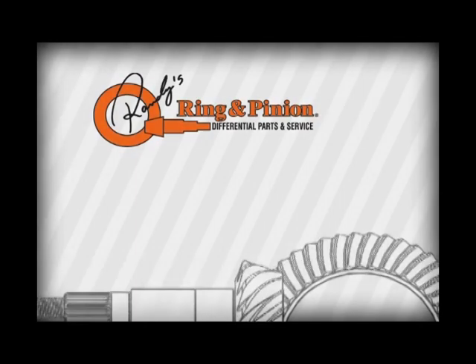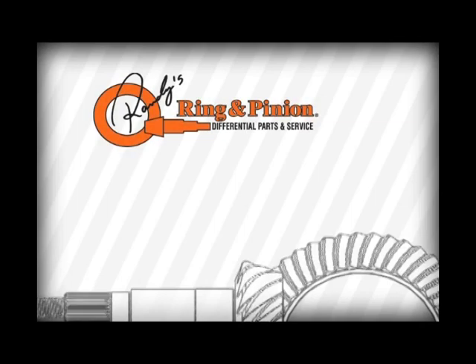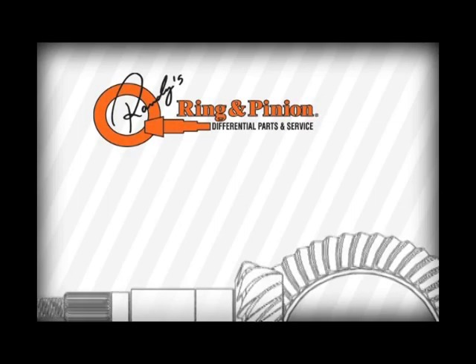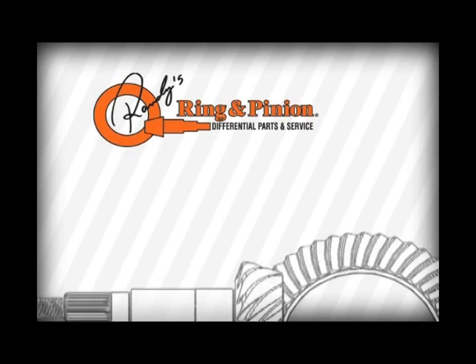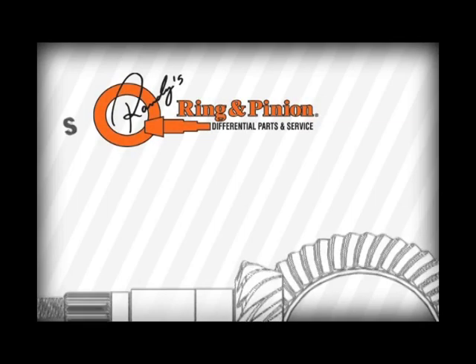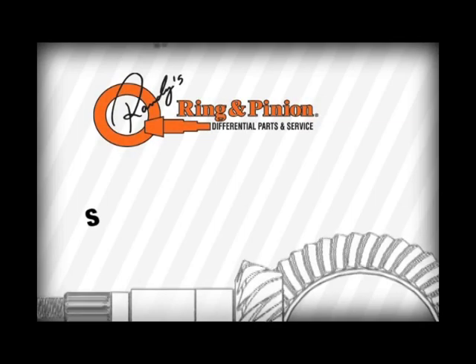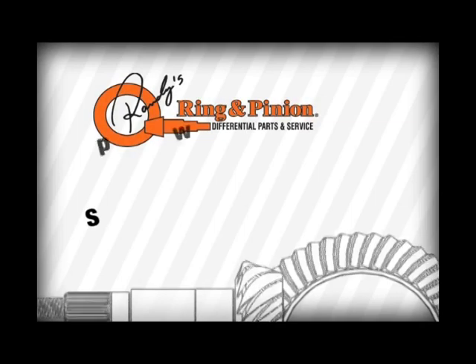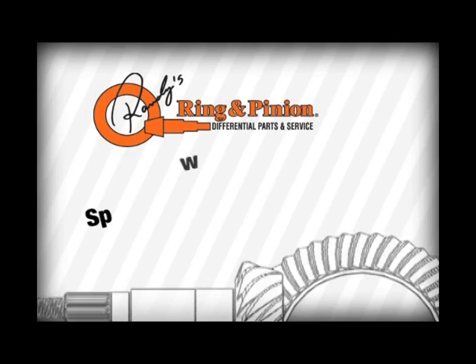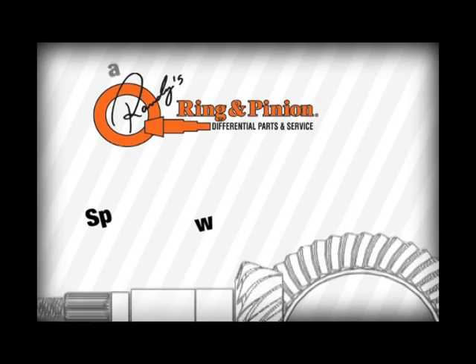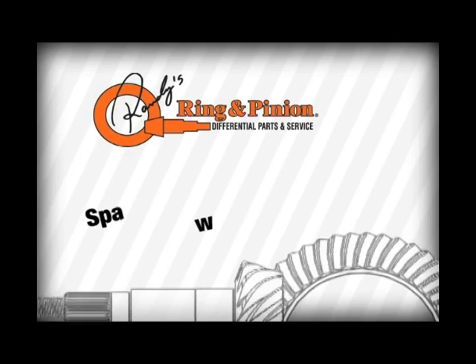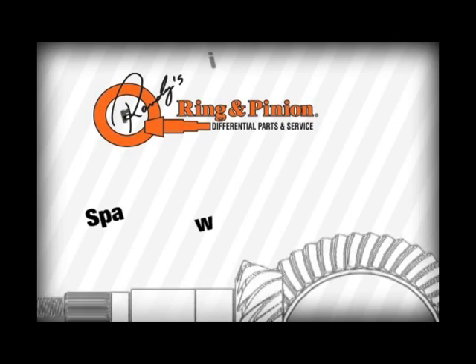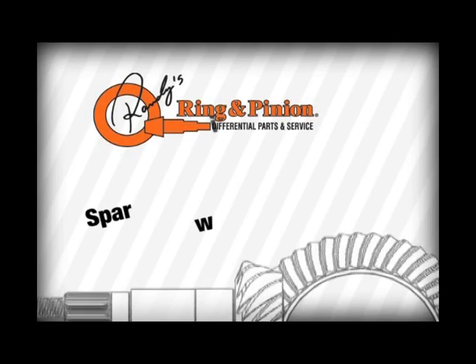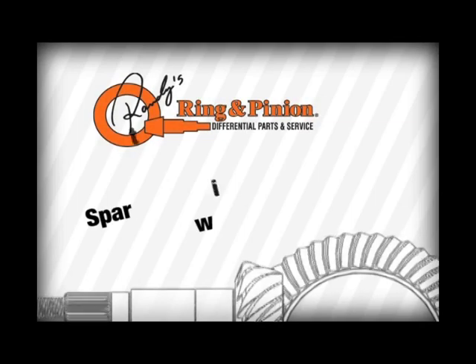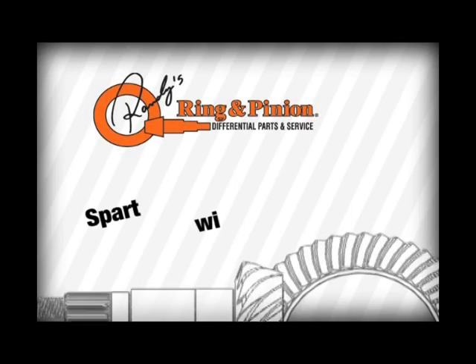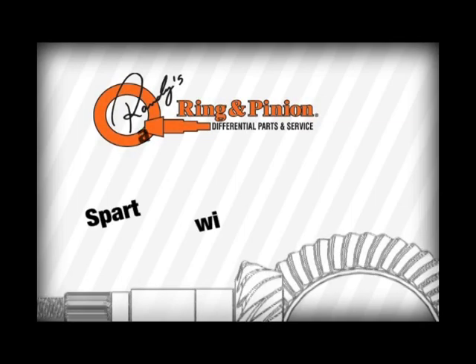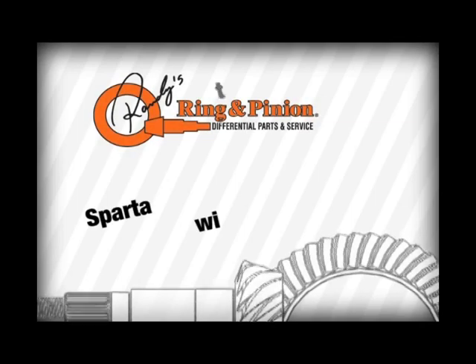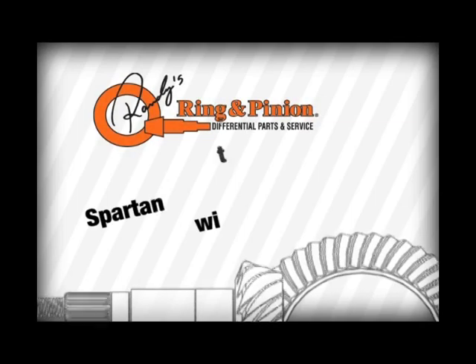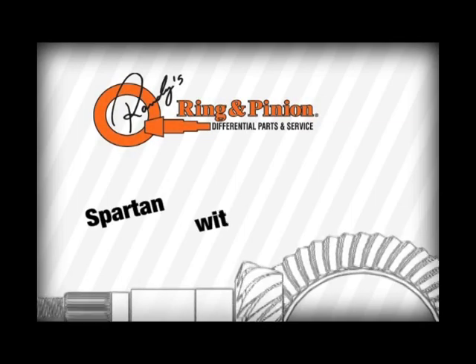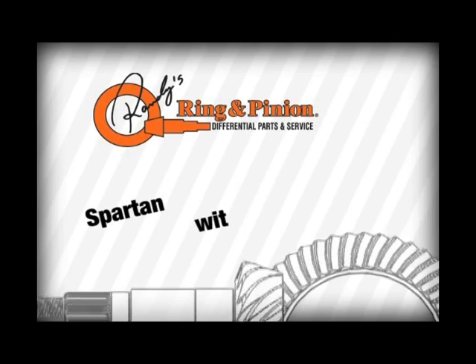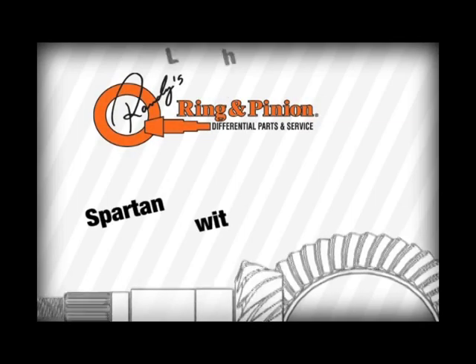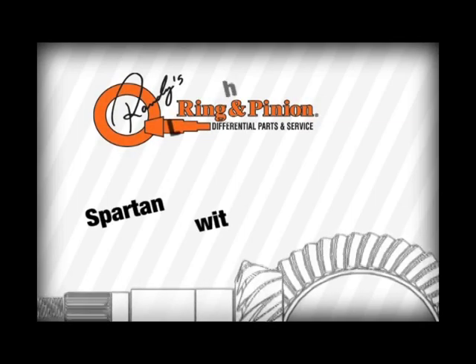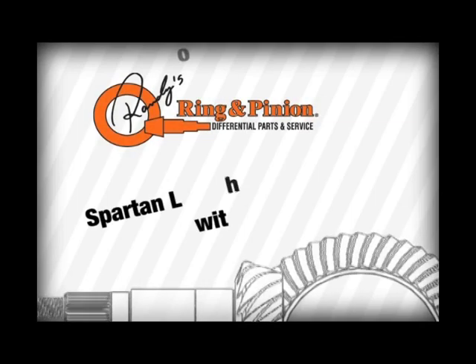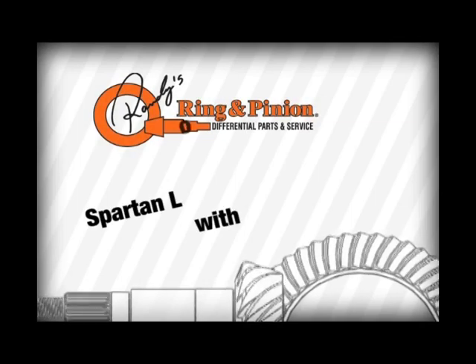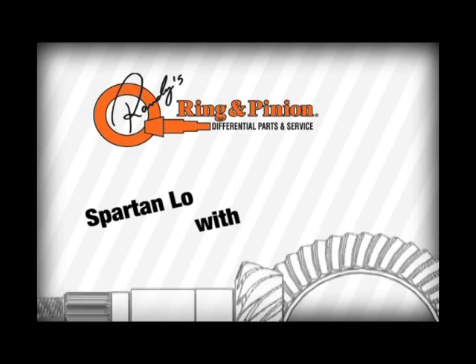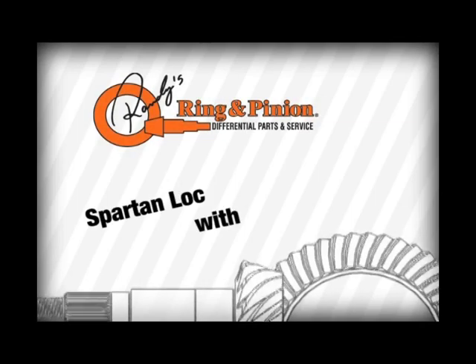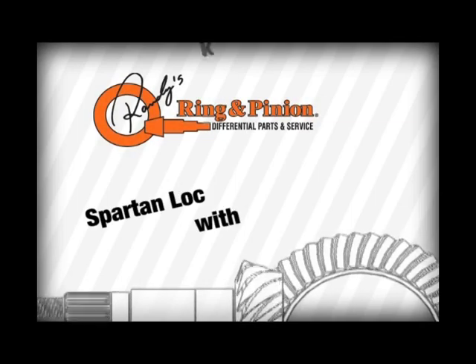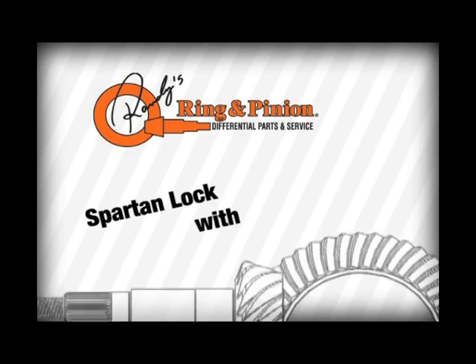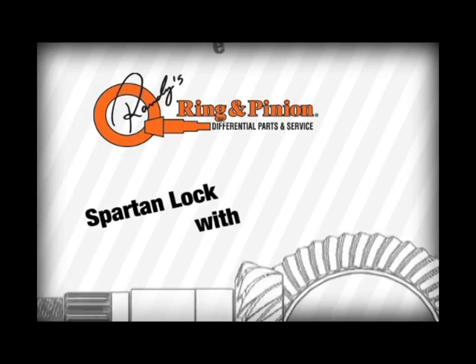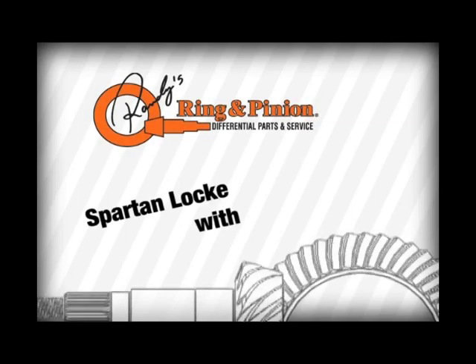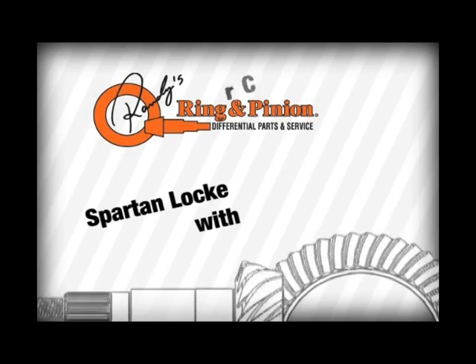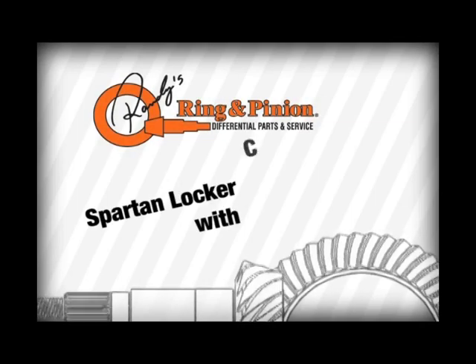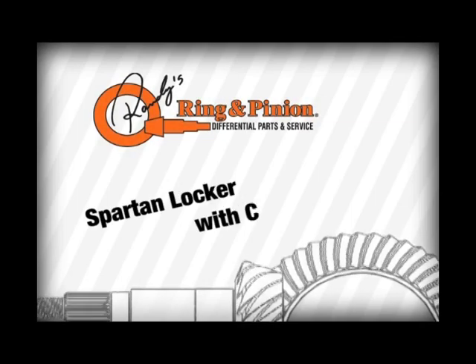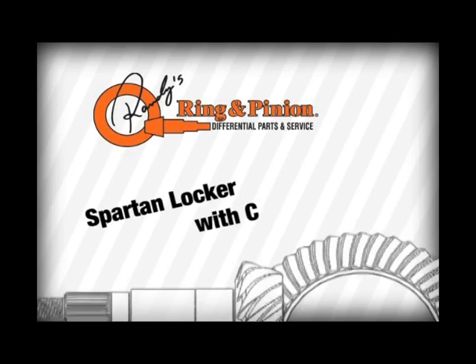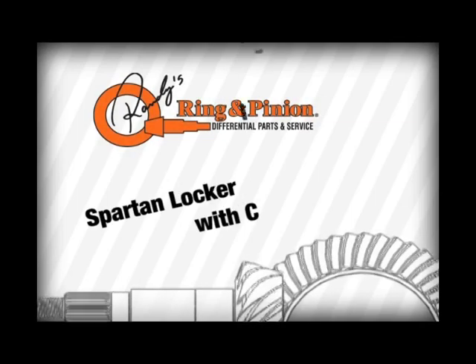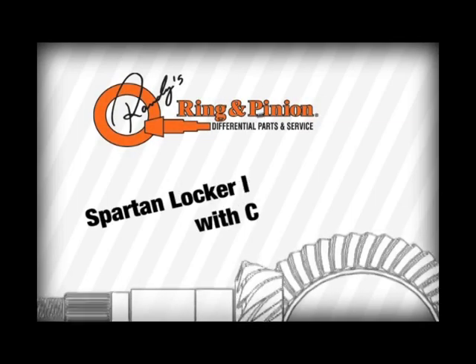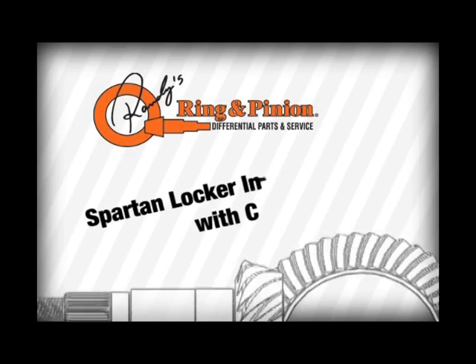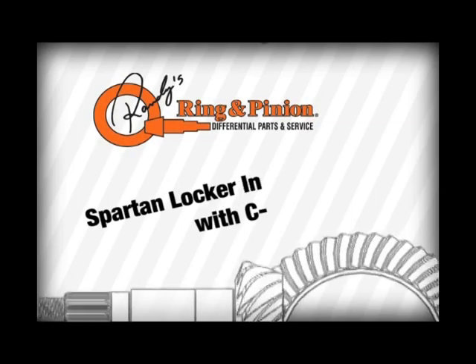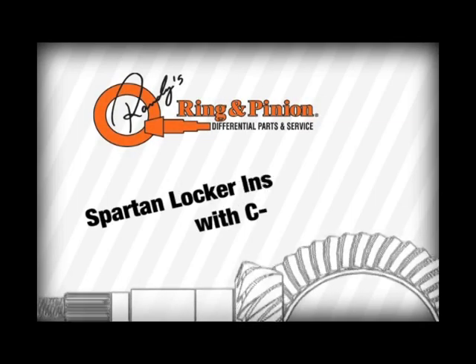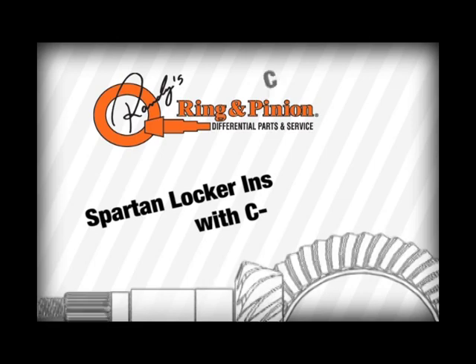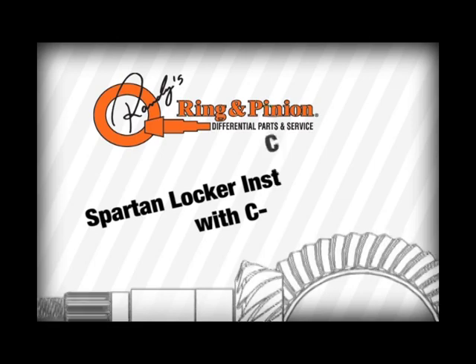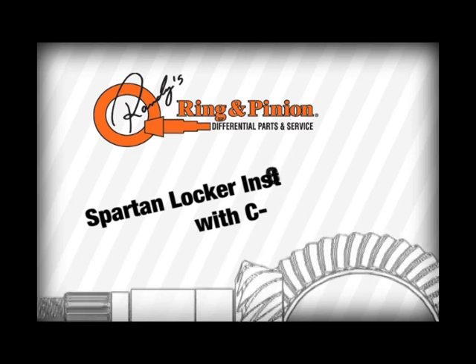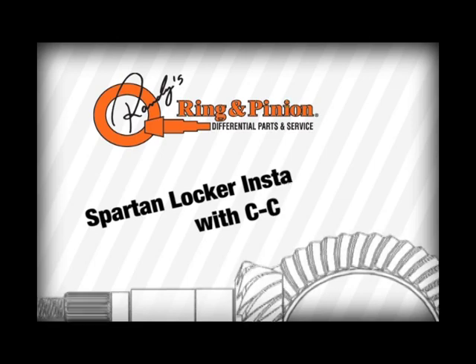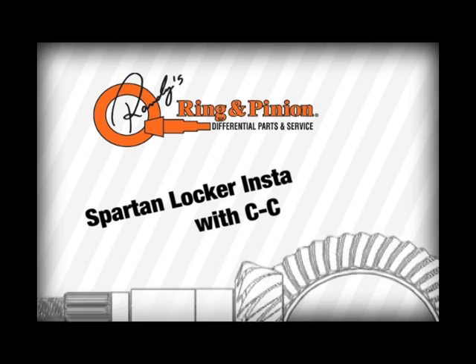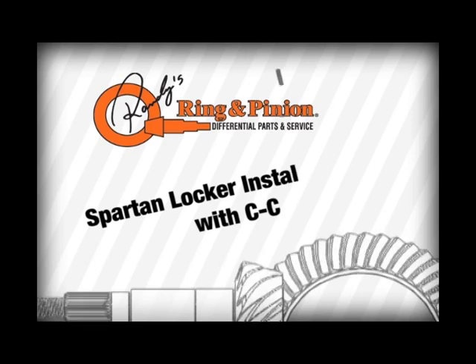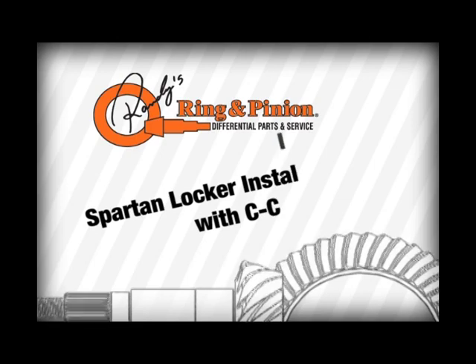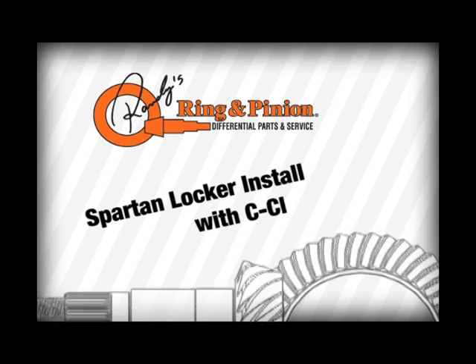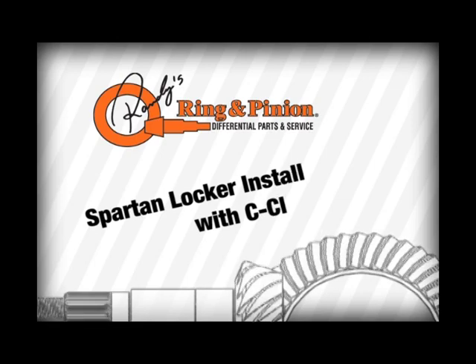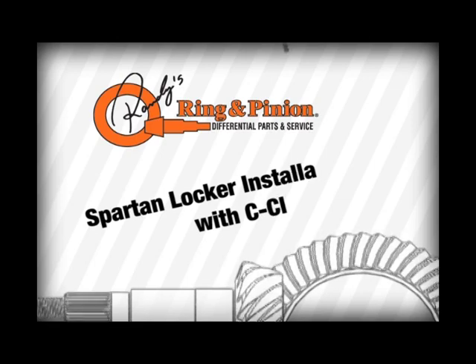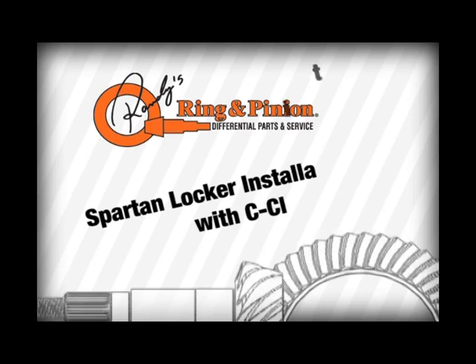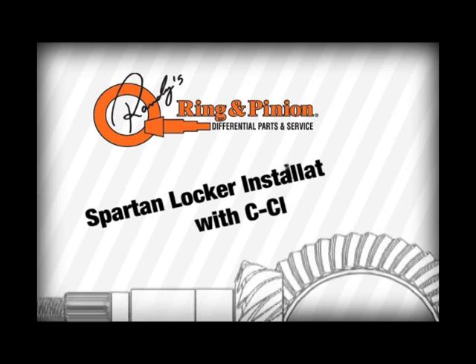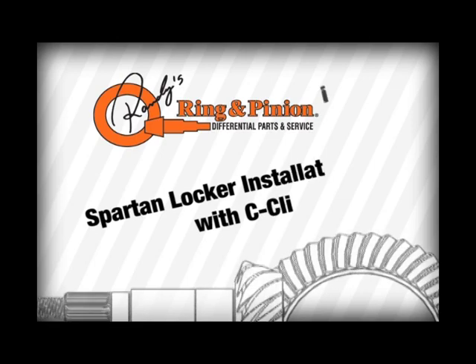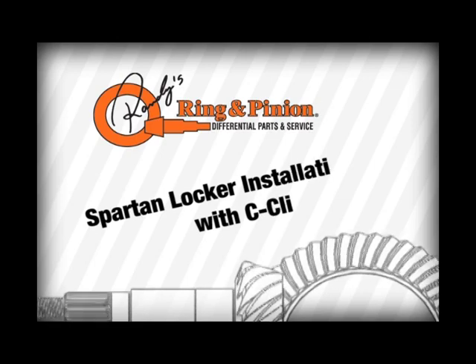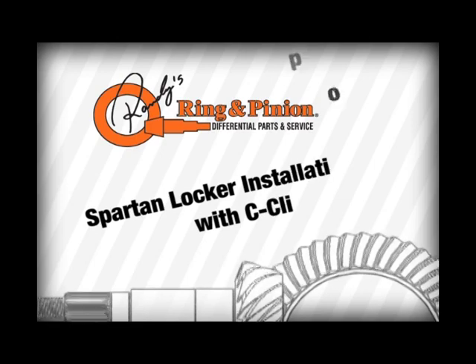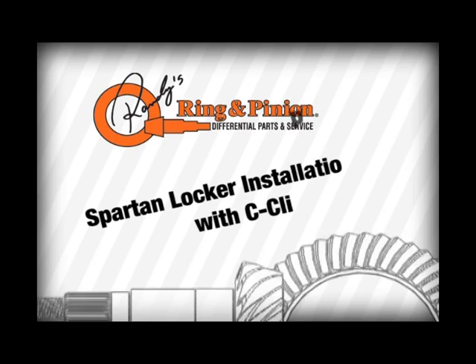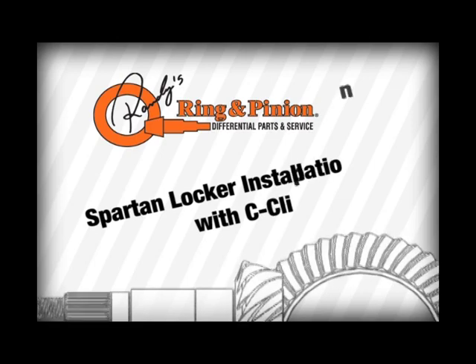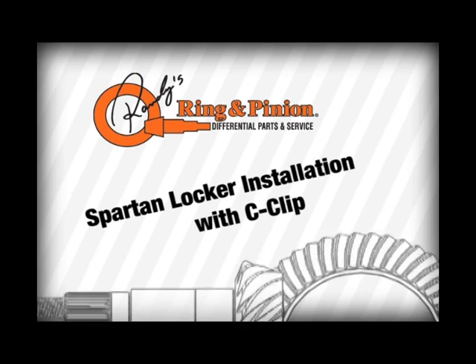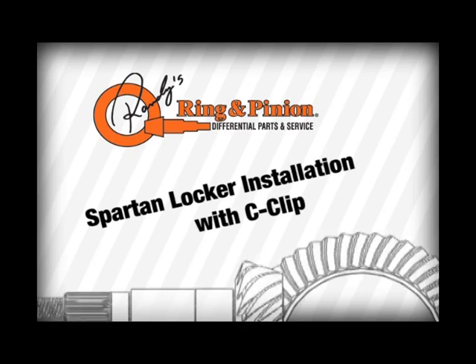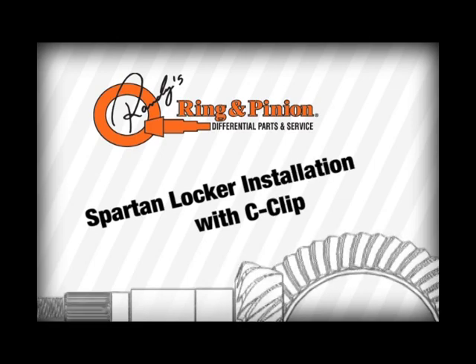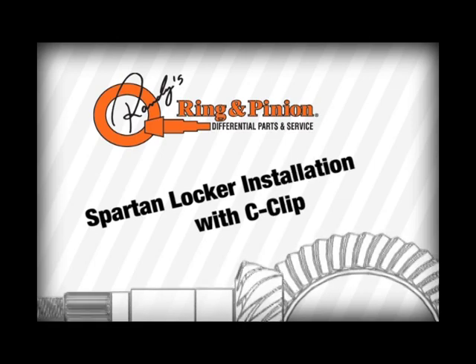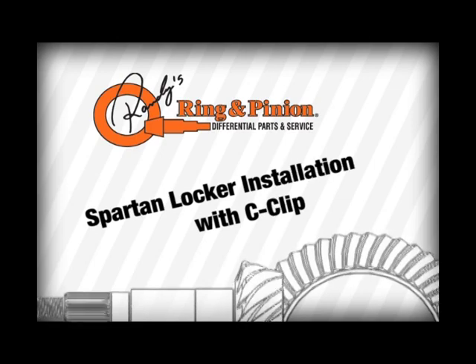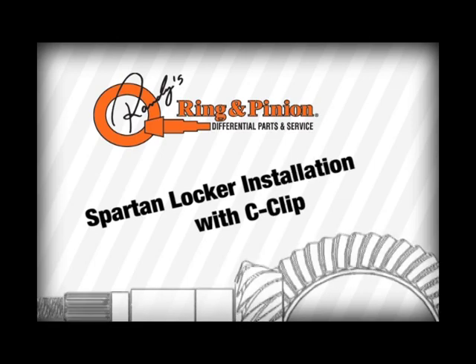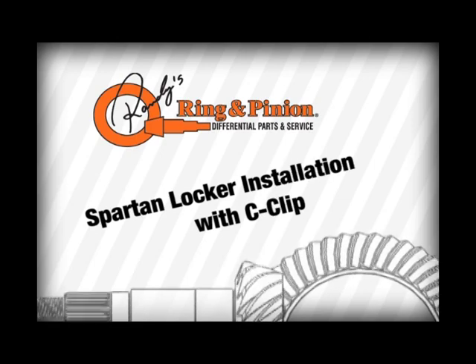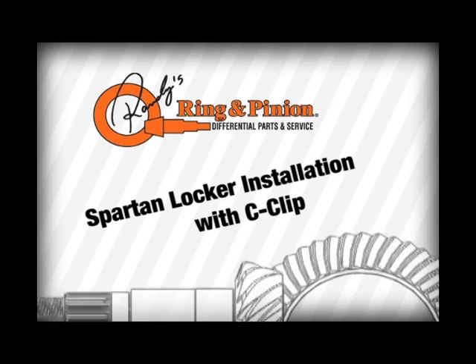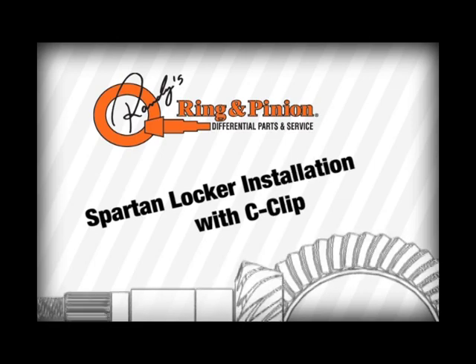This tutorial is for installation of a Spartan Locker with C-Clip design. For the design without C-Clips, please refer to our other installation video.